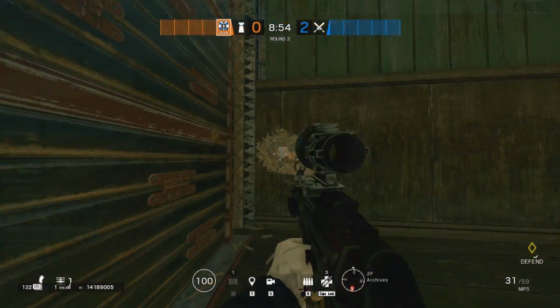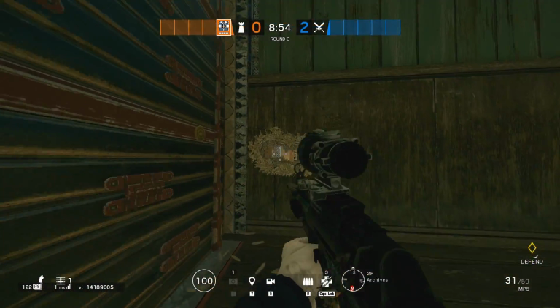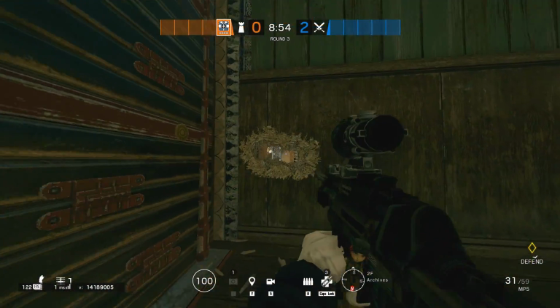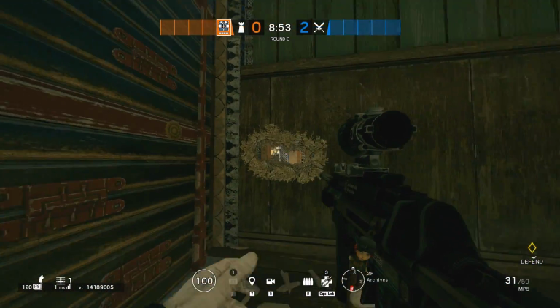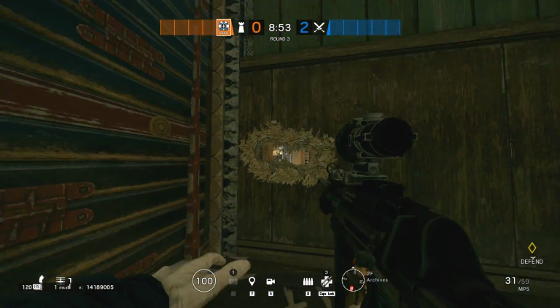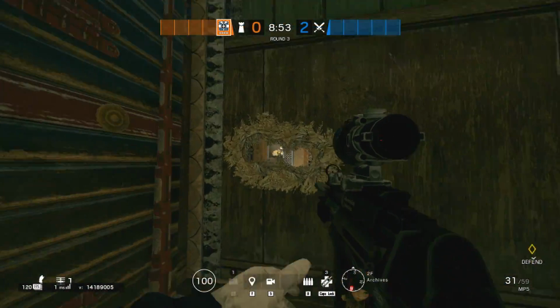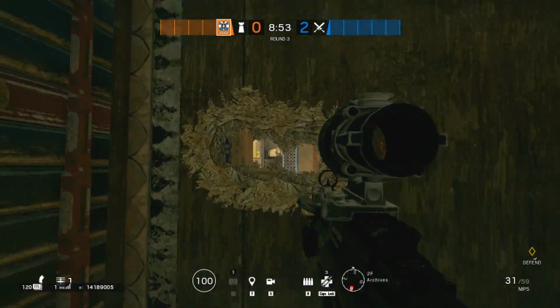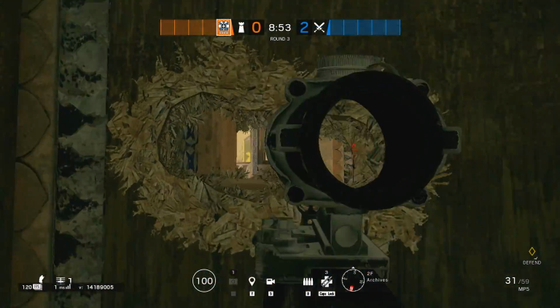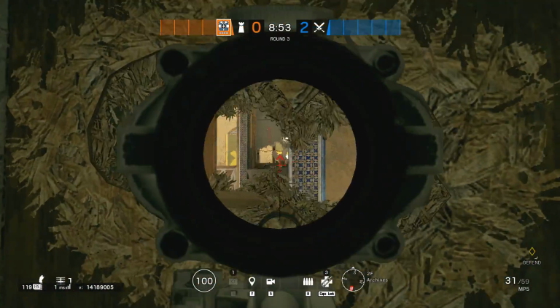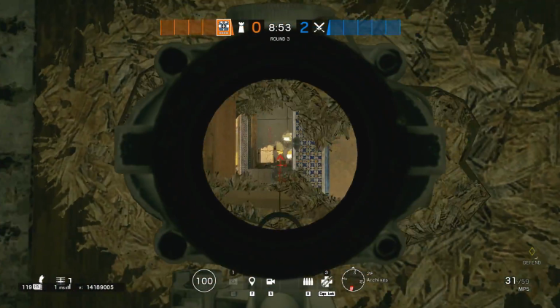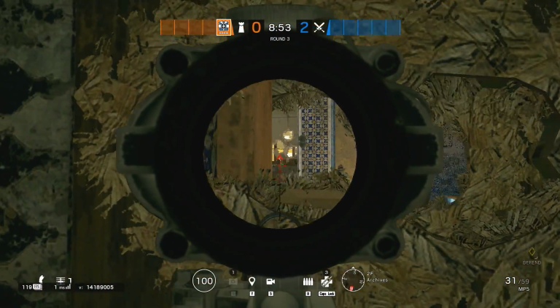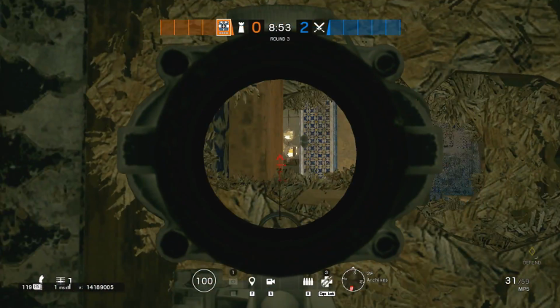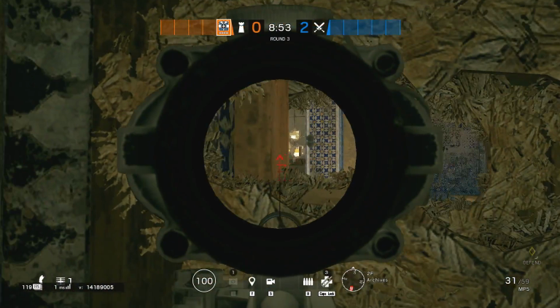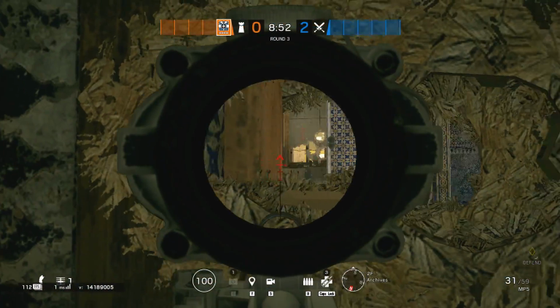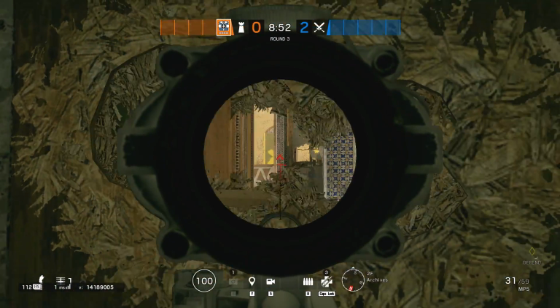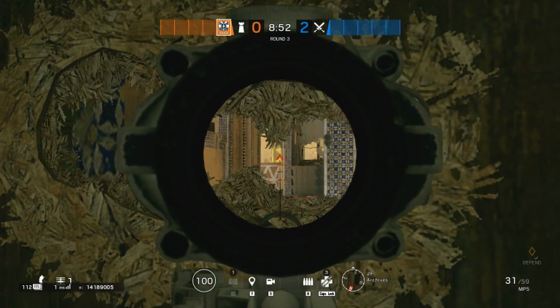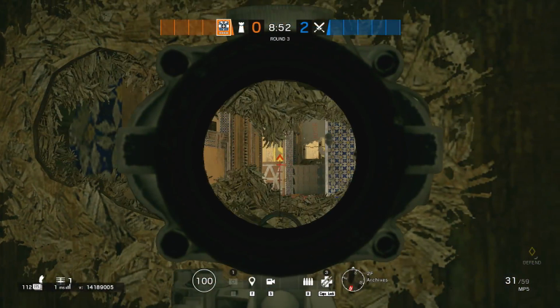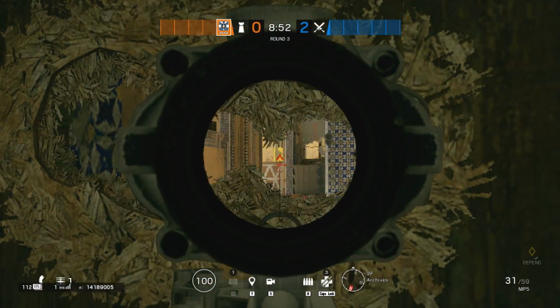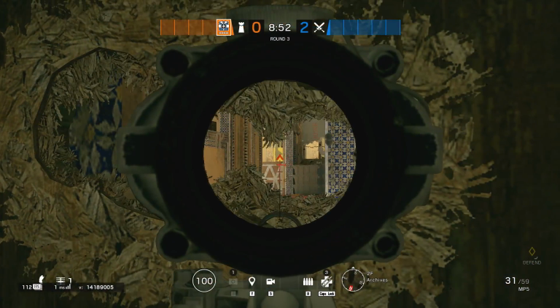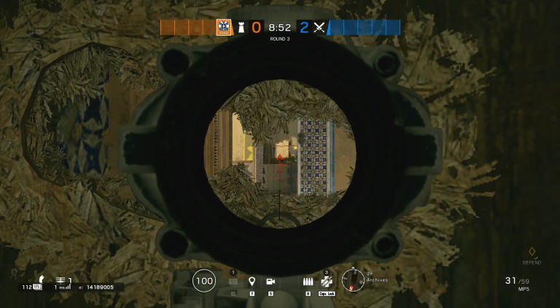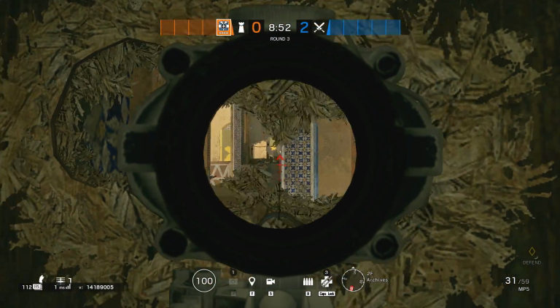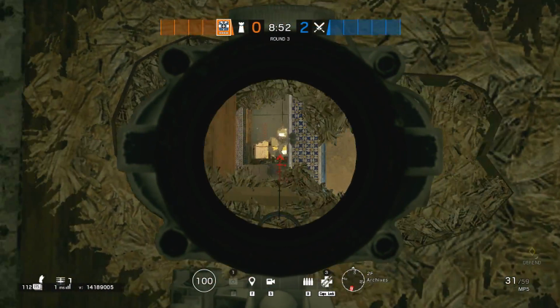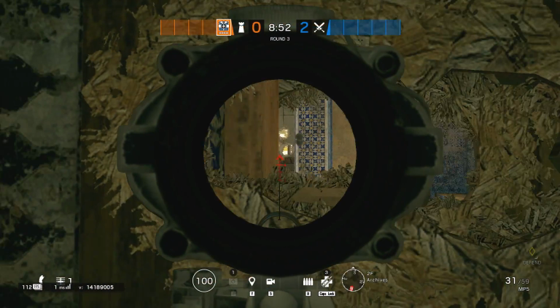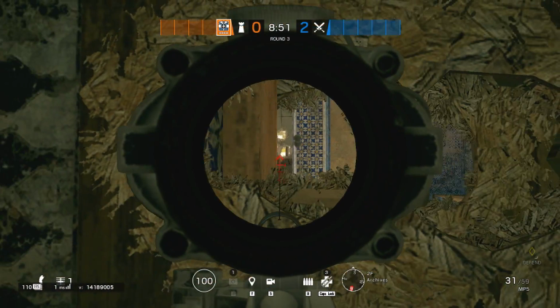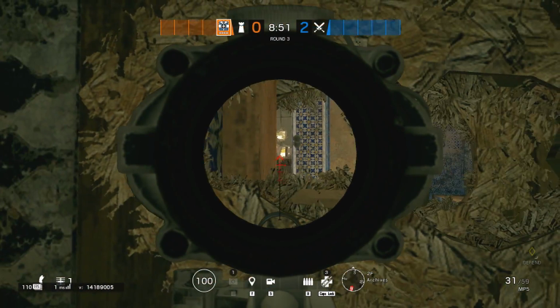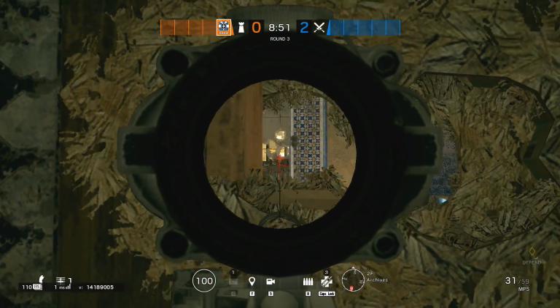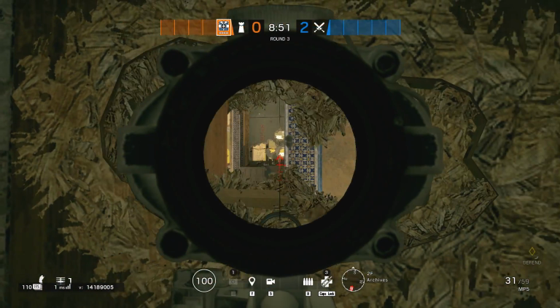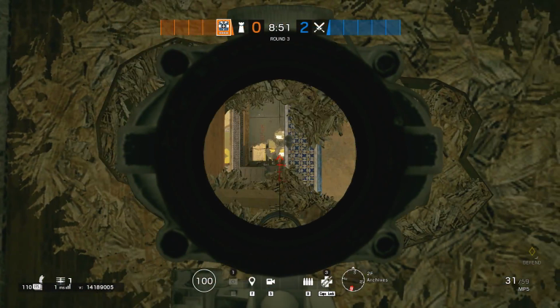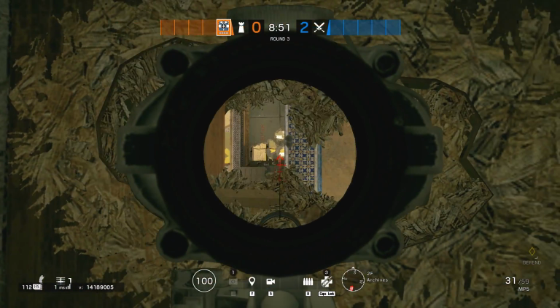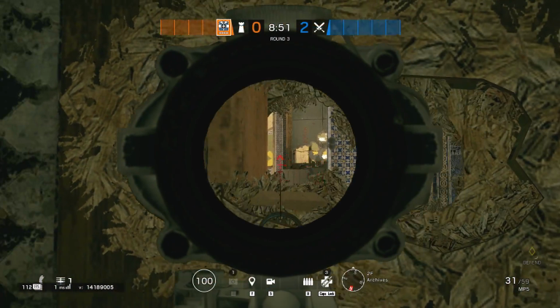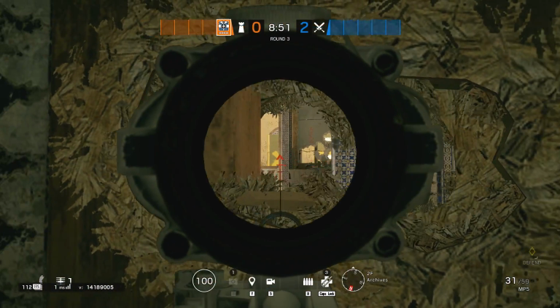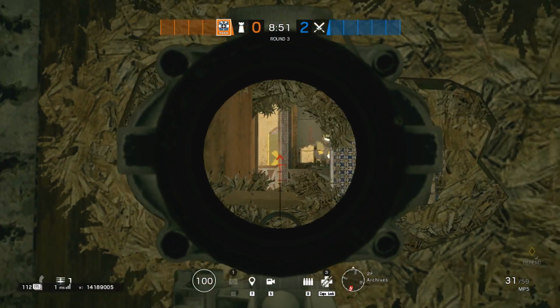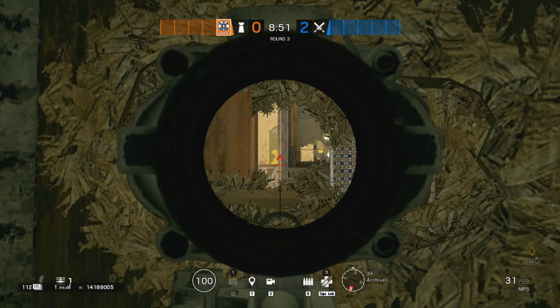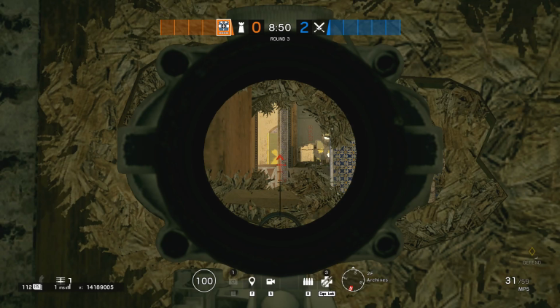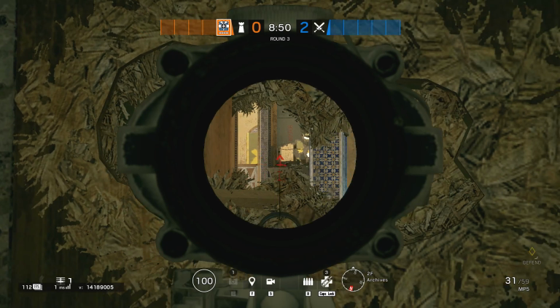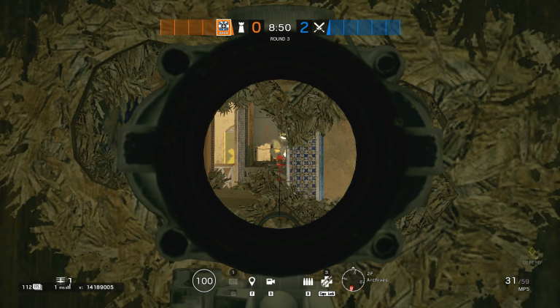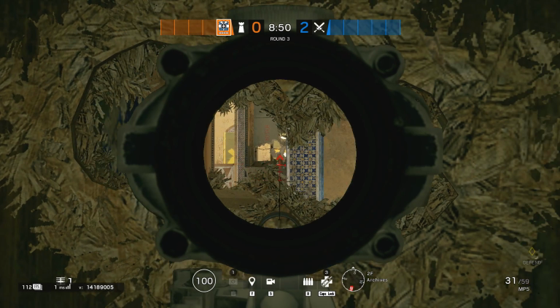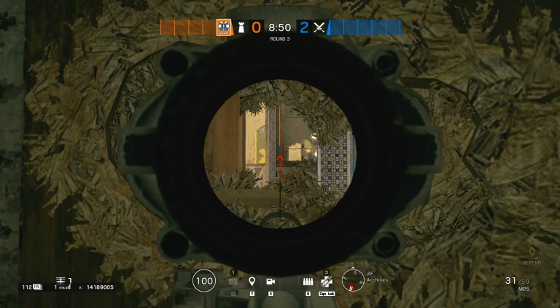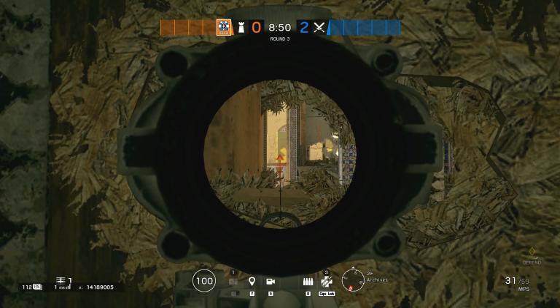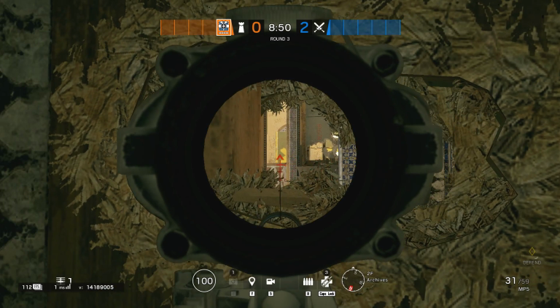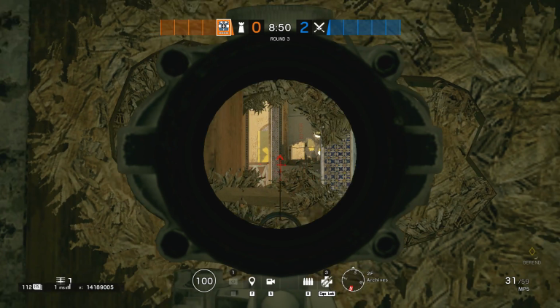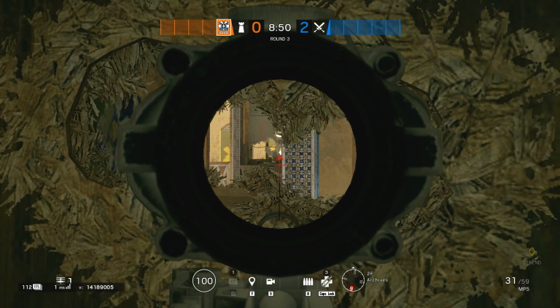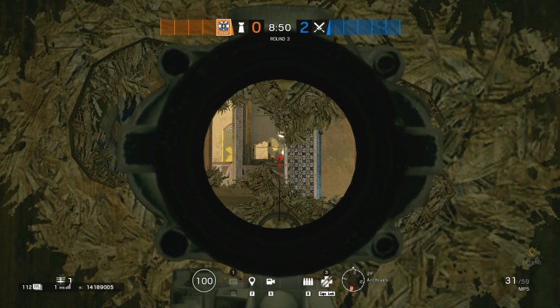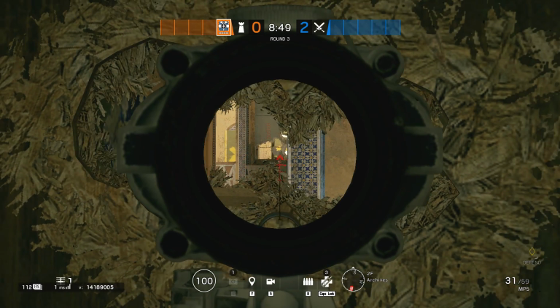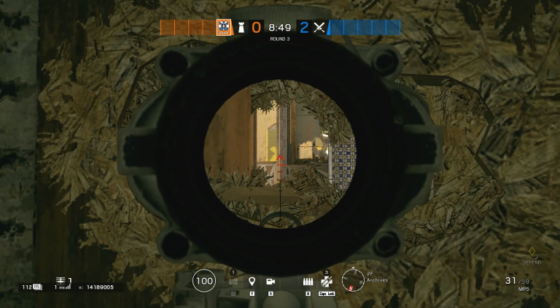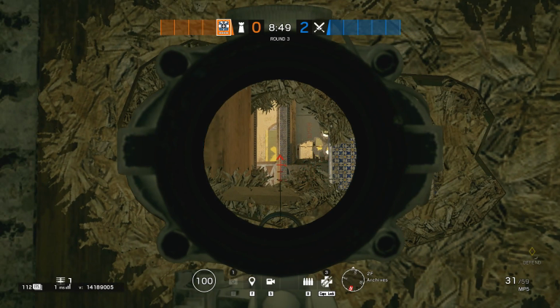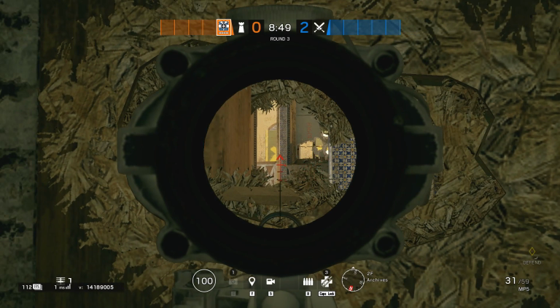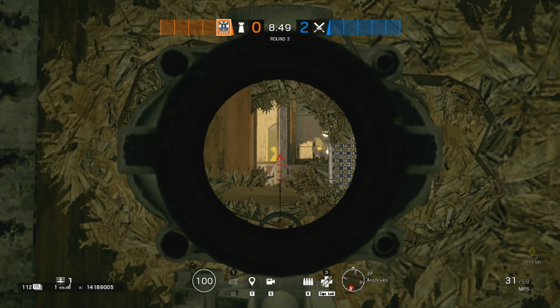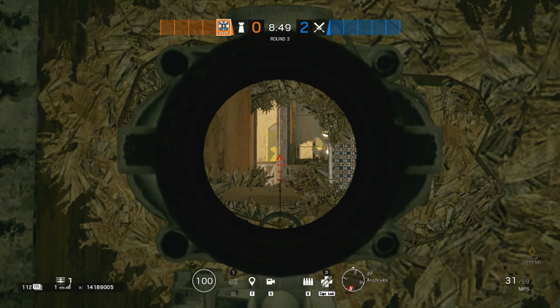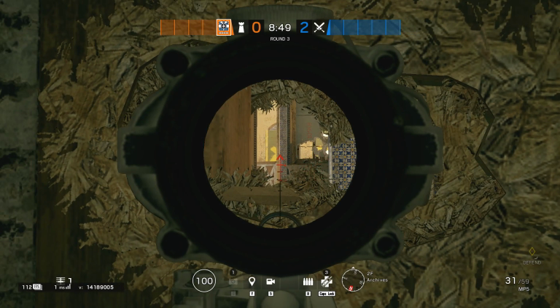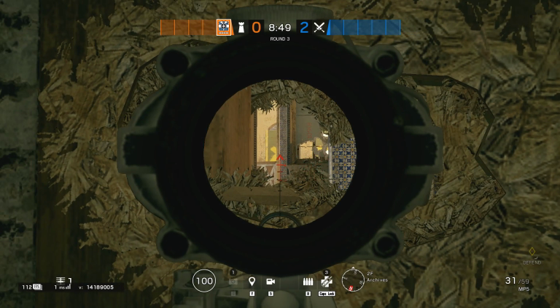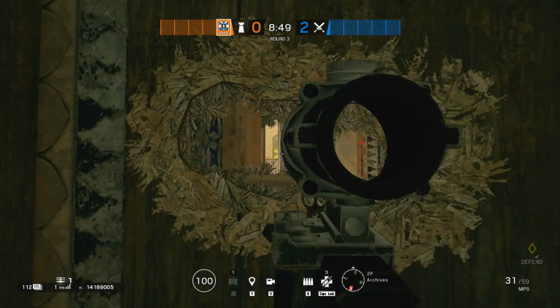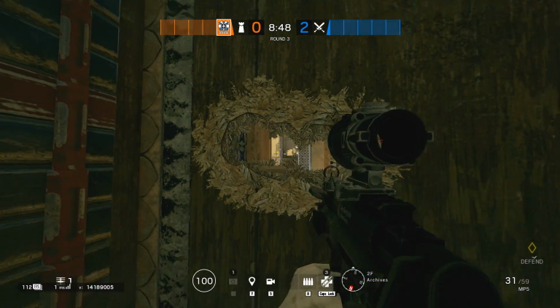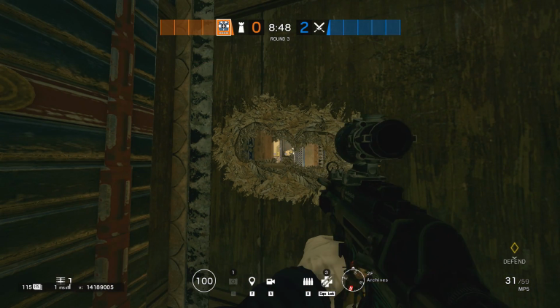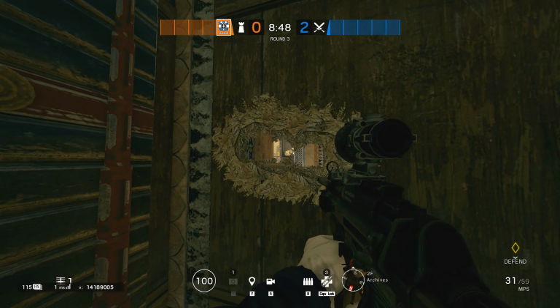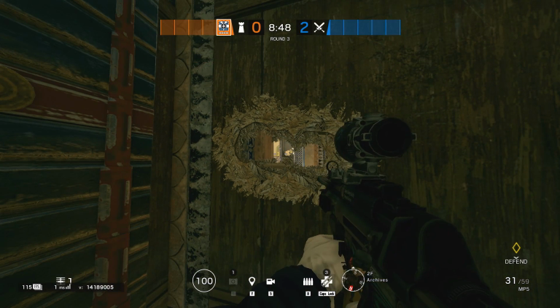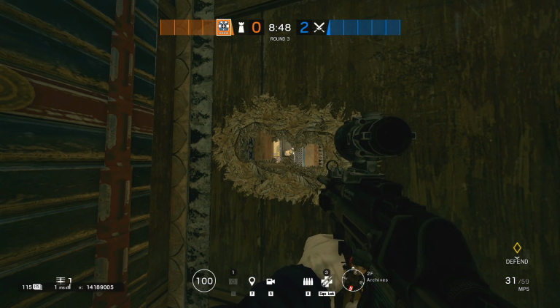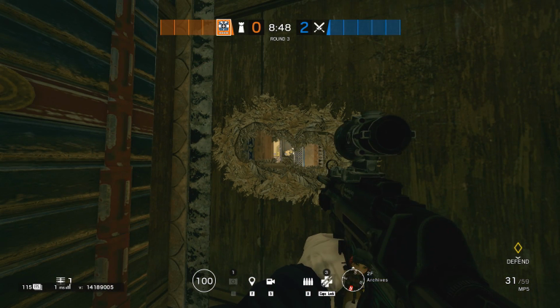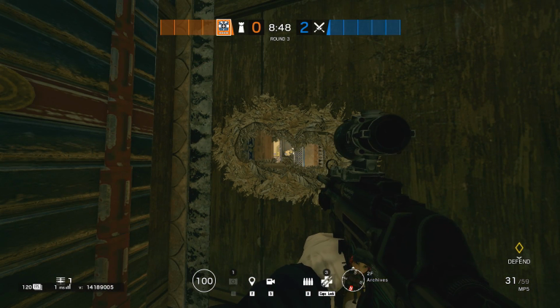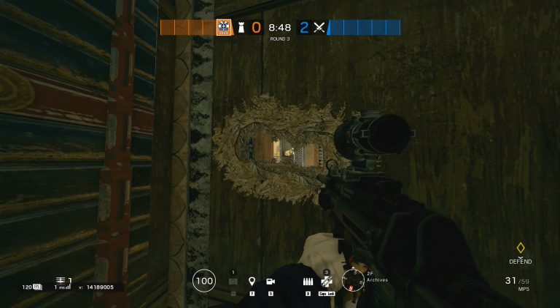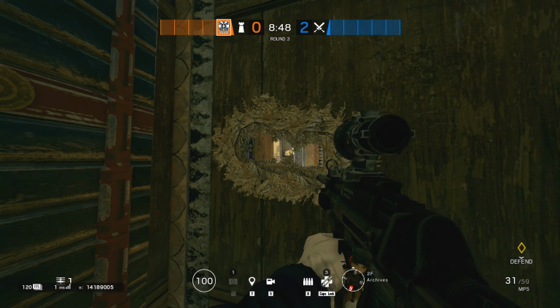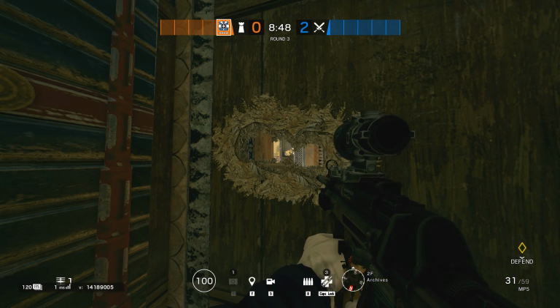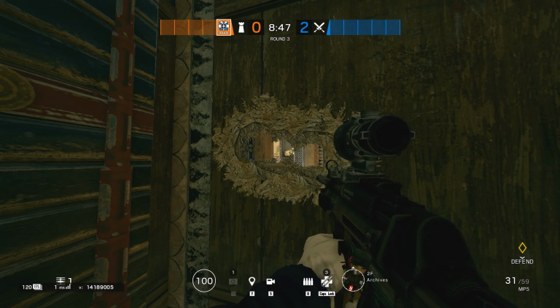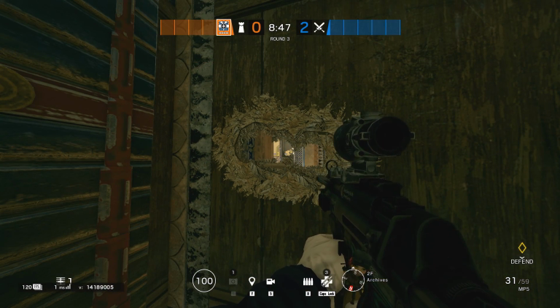Tip 31: Melee hole angle from the Archives towards the Office's double doors and windows in the open.